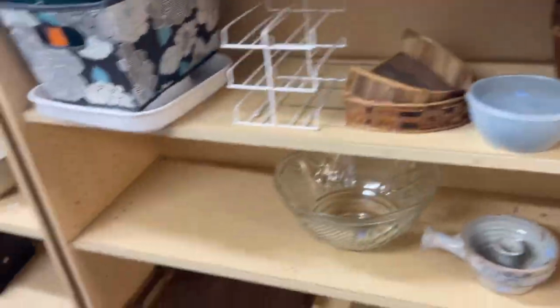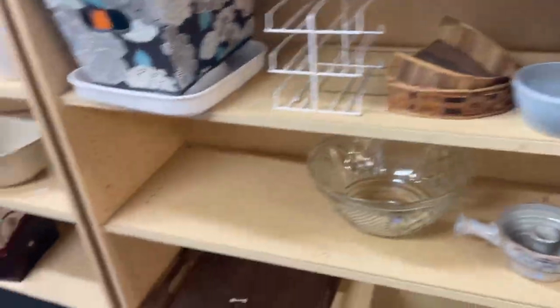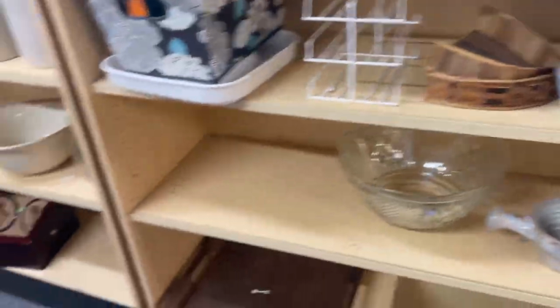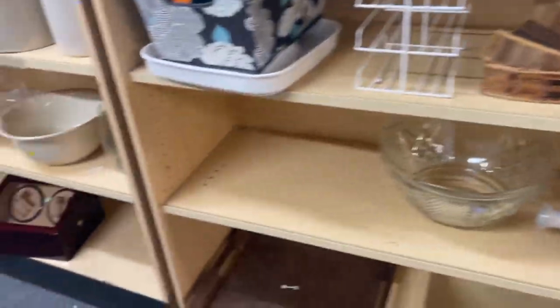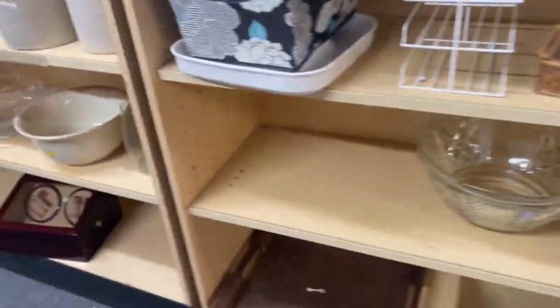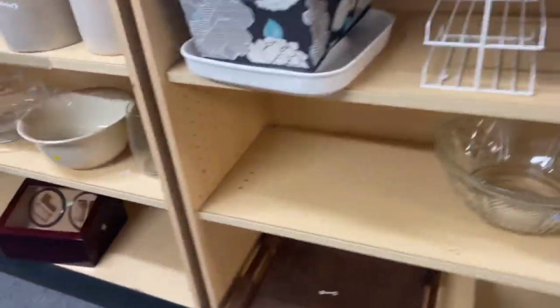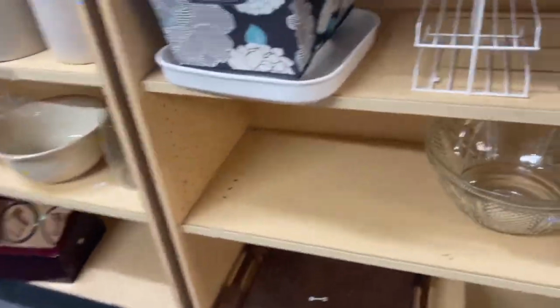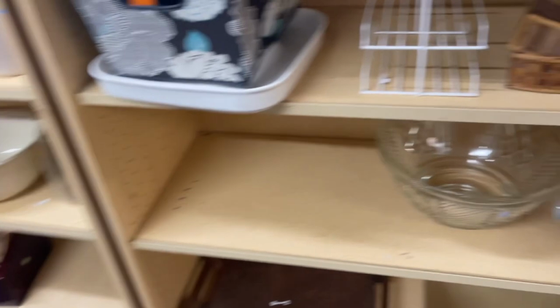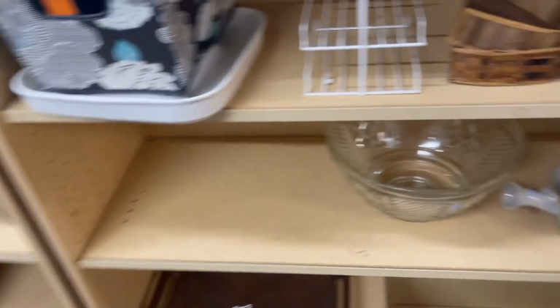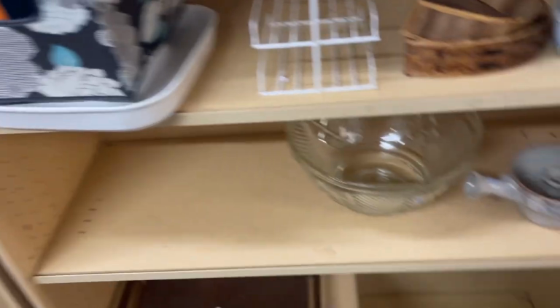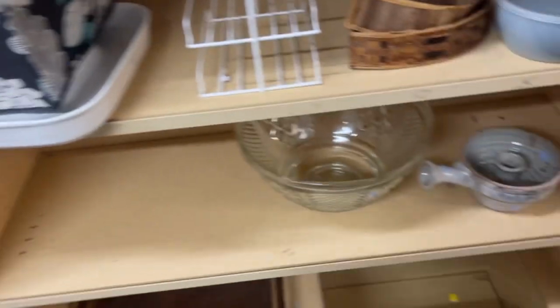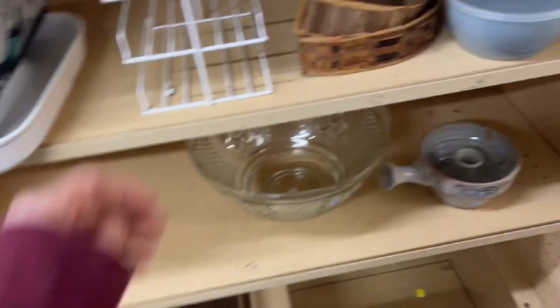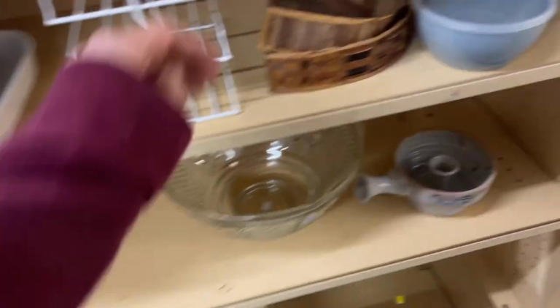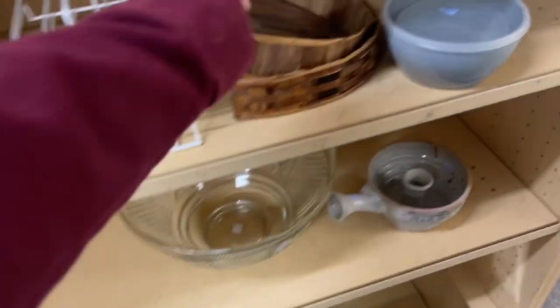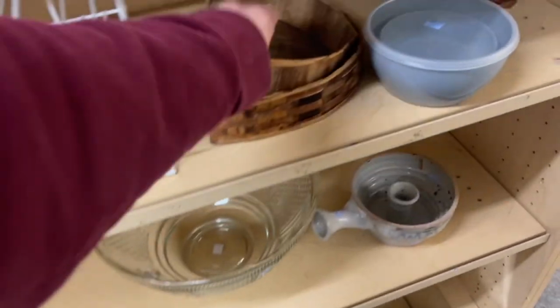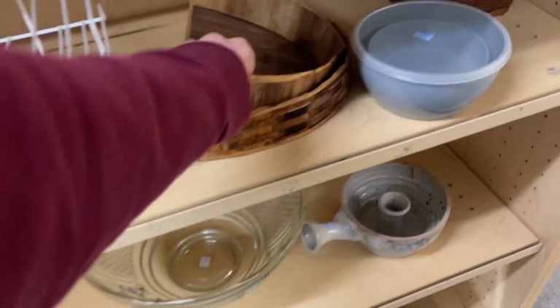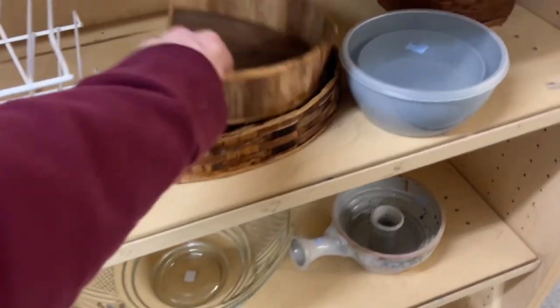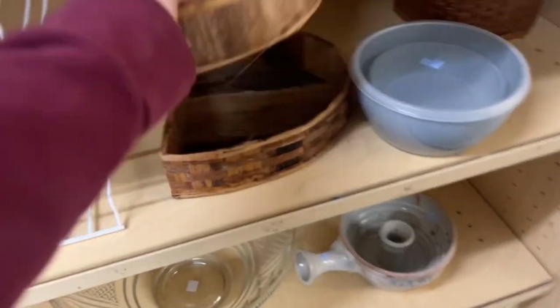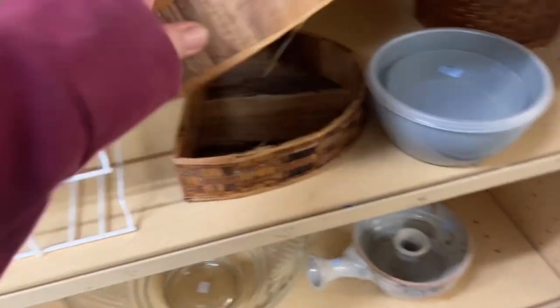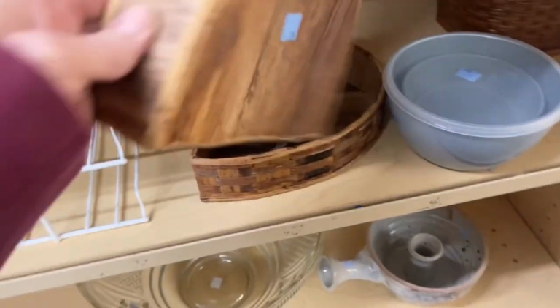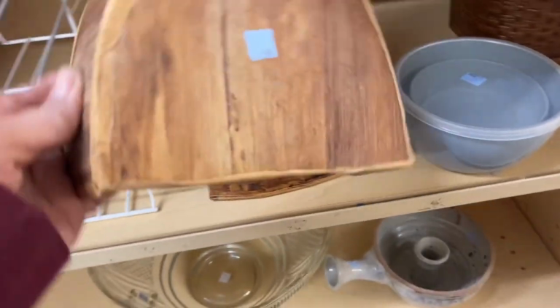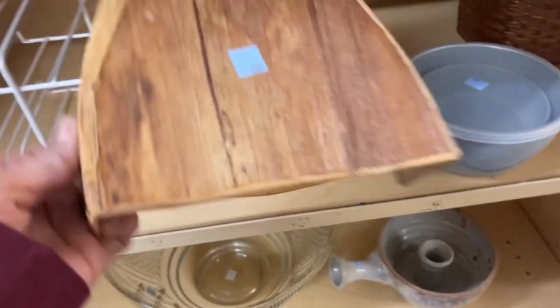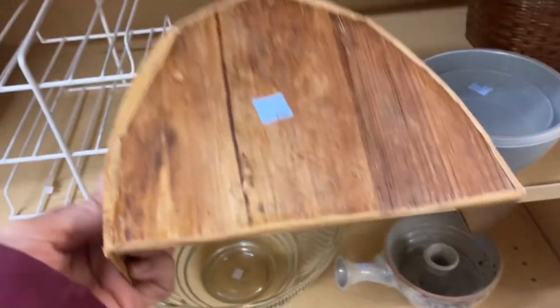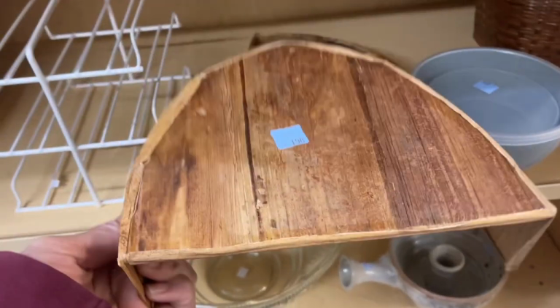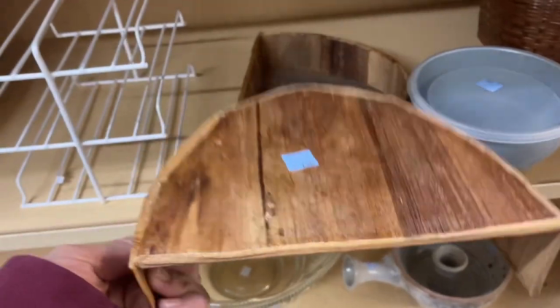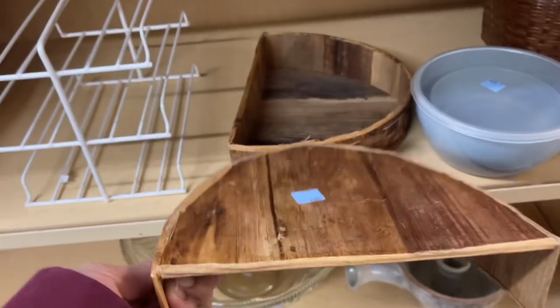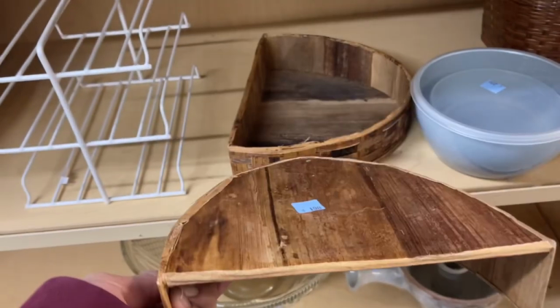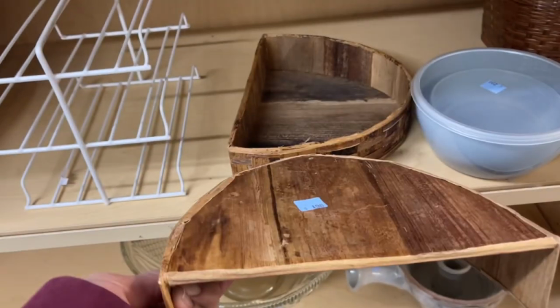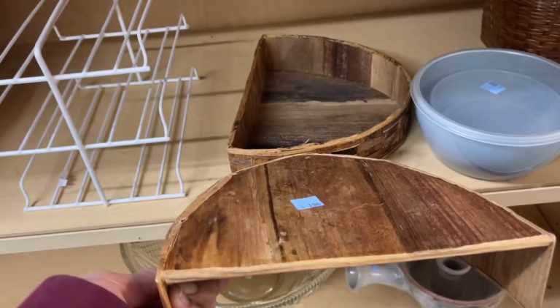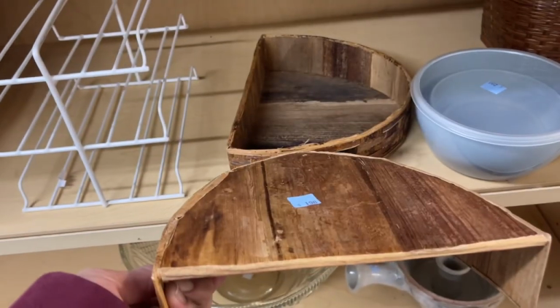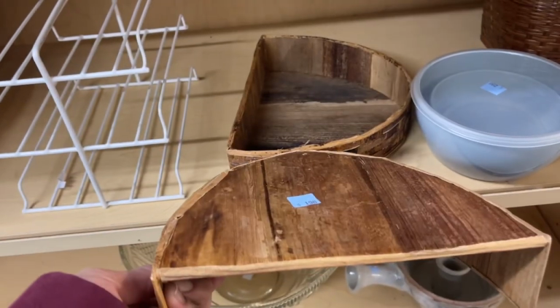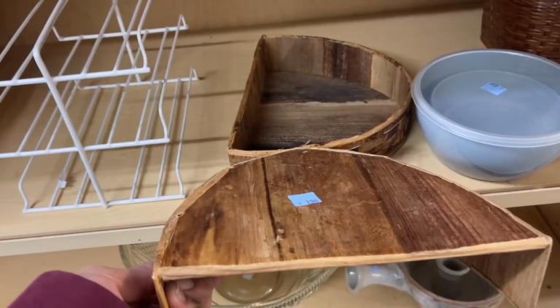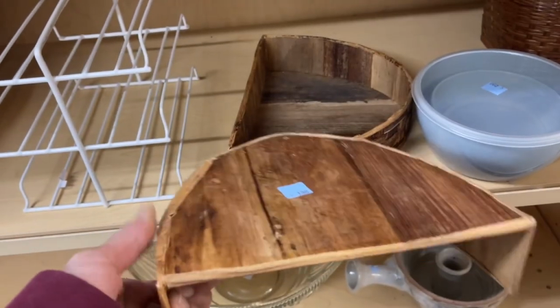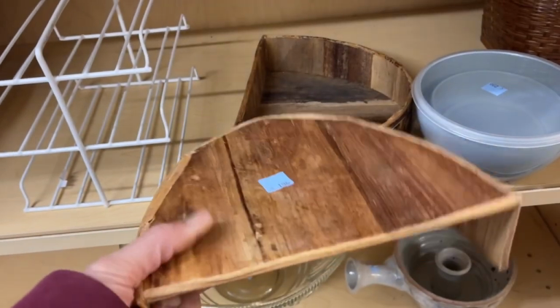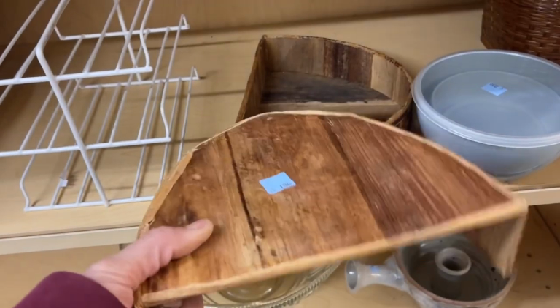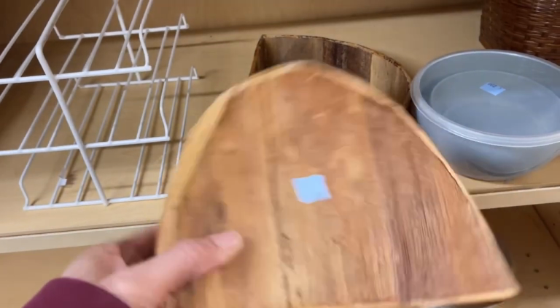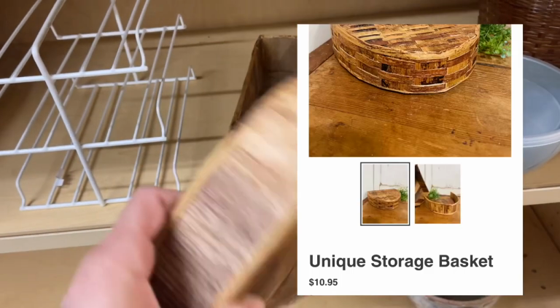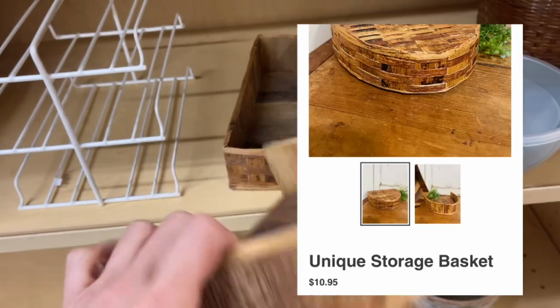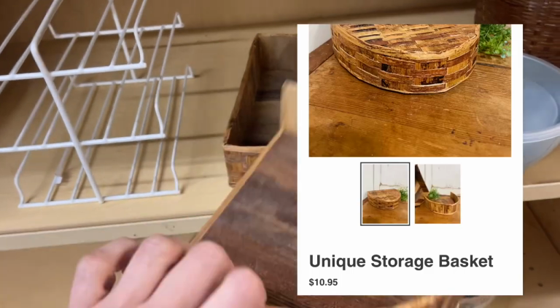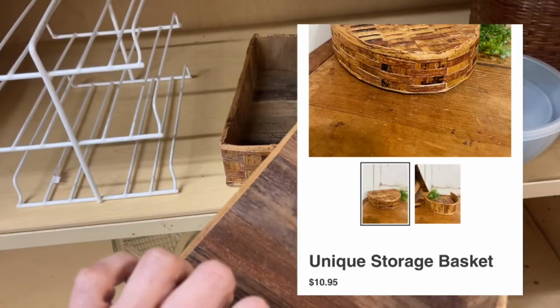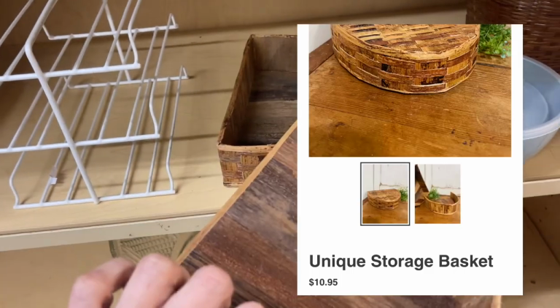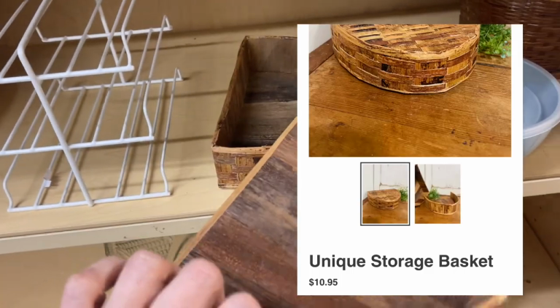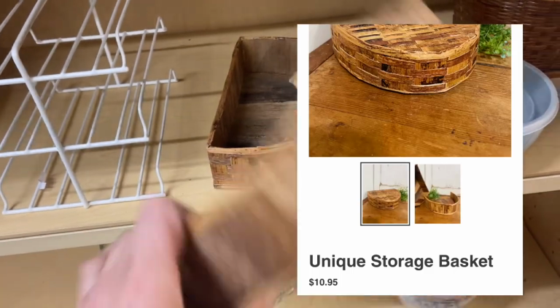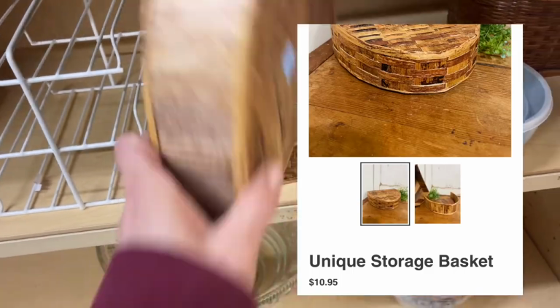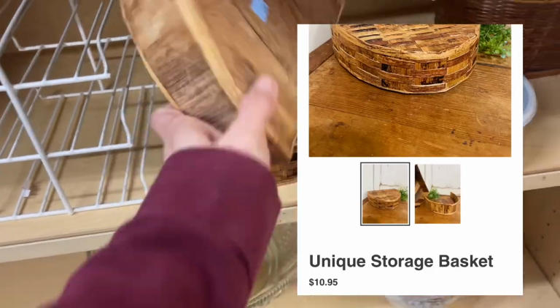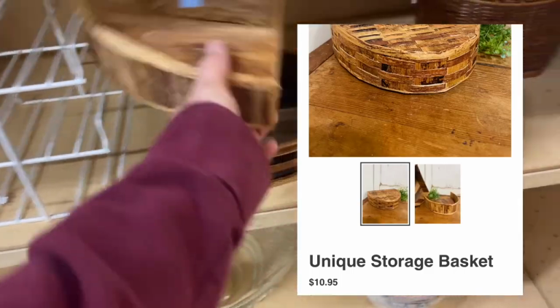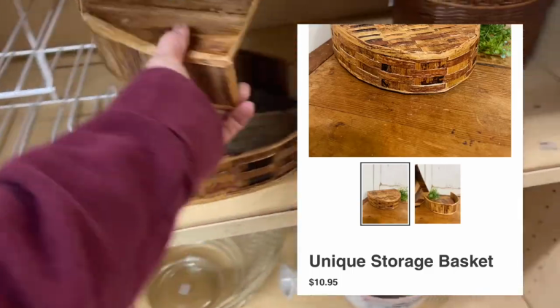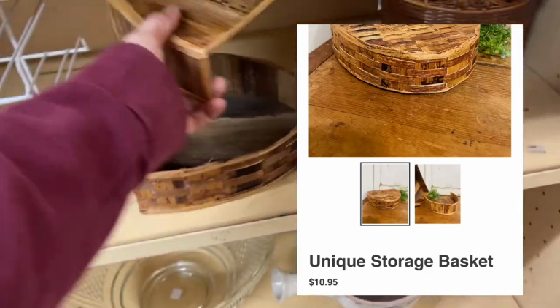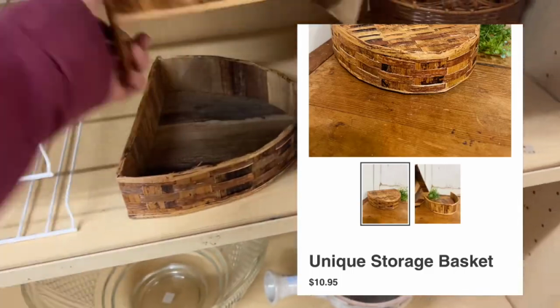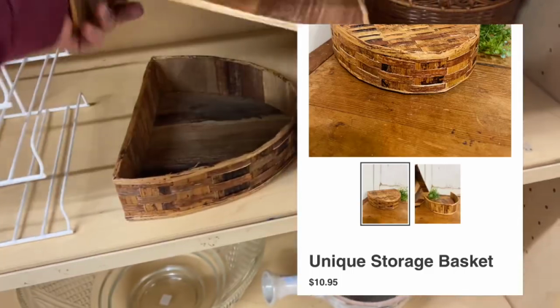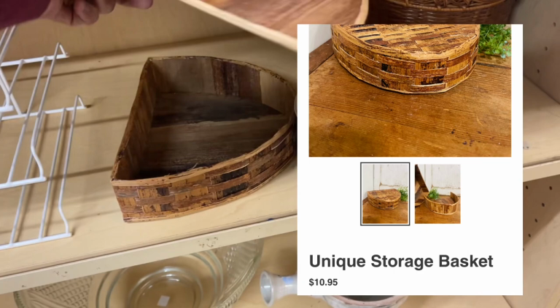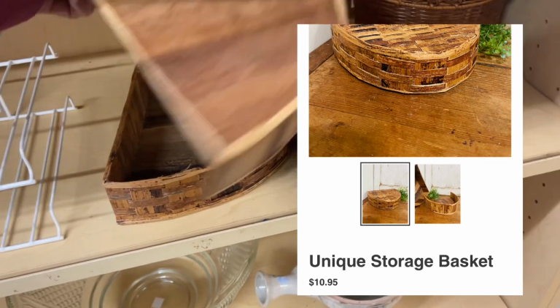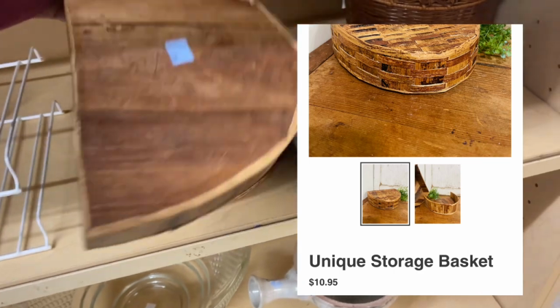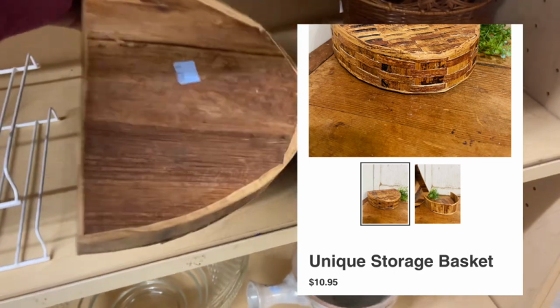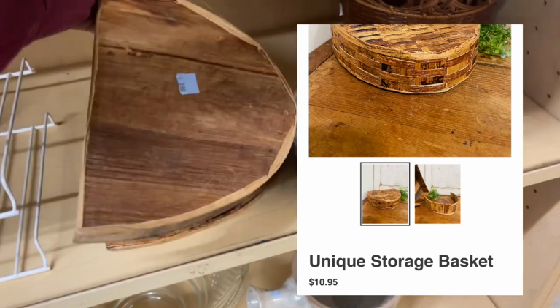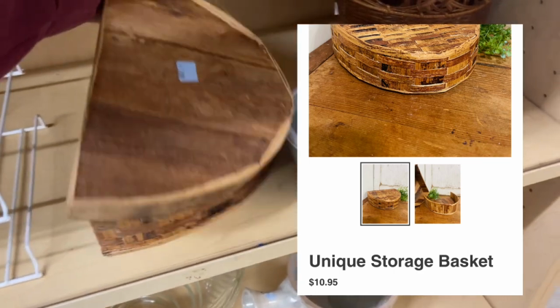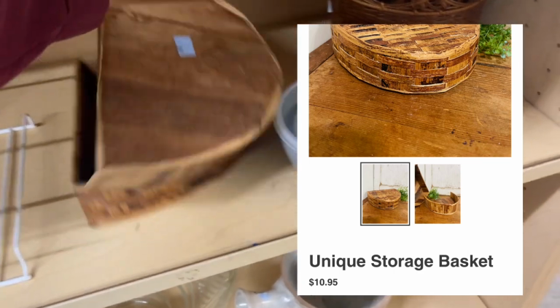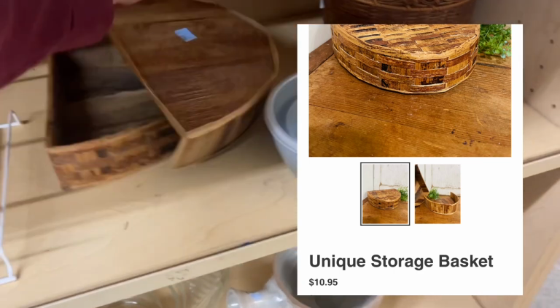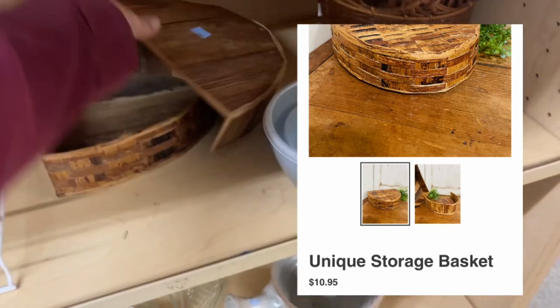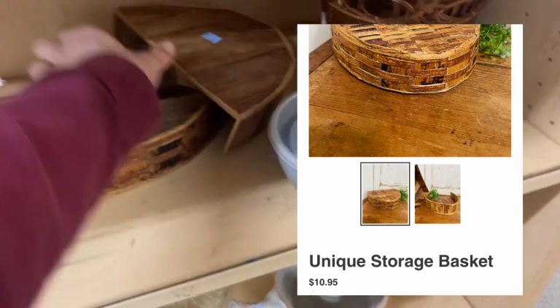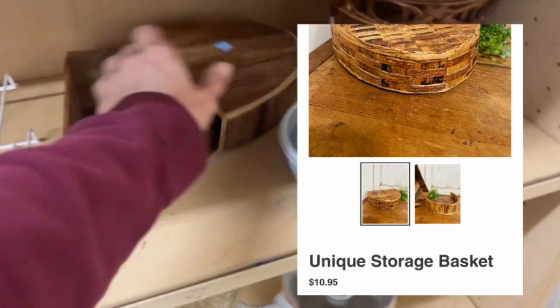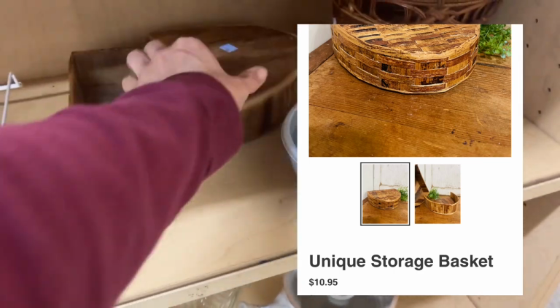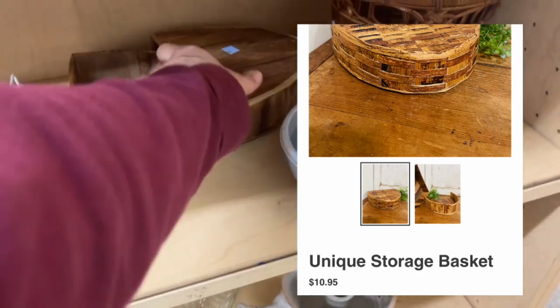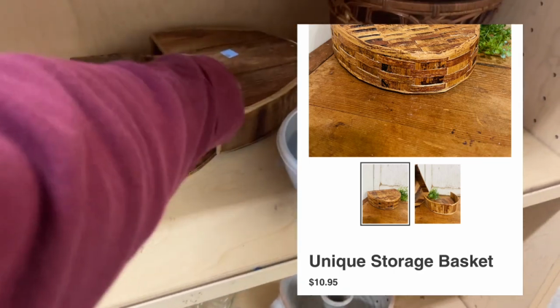I loved some of the baskets that were here but they were crazy high on prices. I did however buy this one — it was really interesting and I still can't quite figure it out.